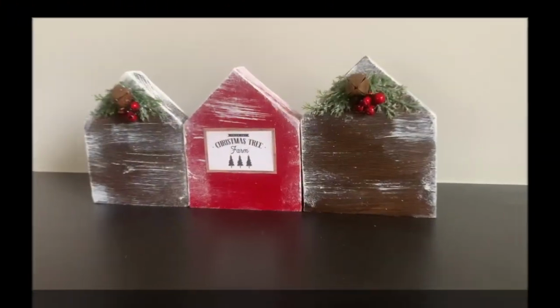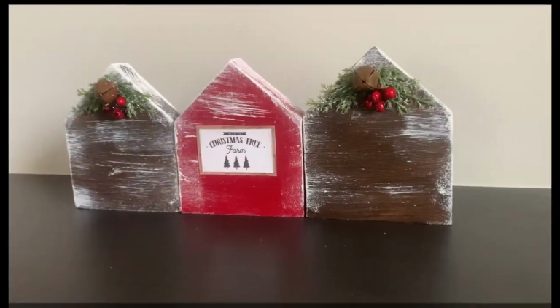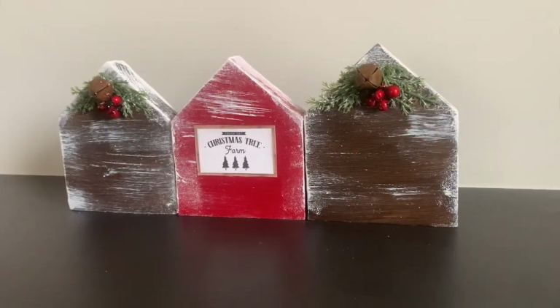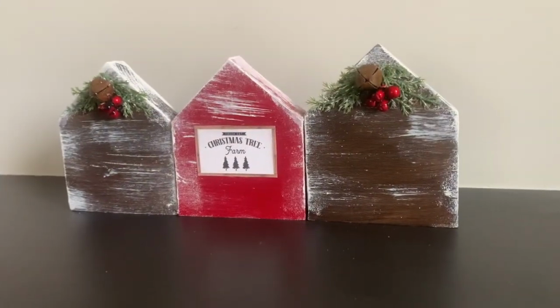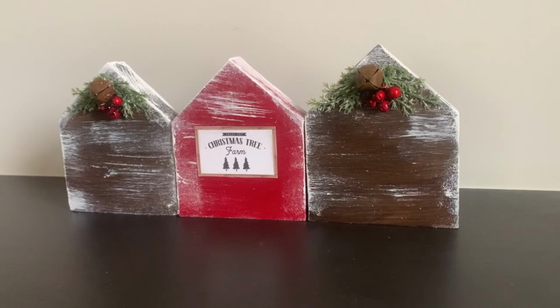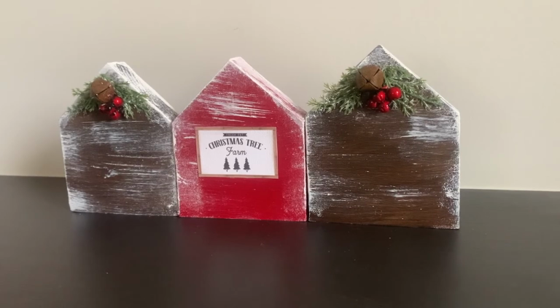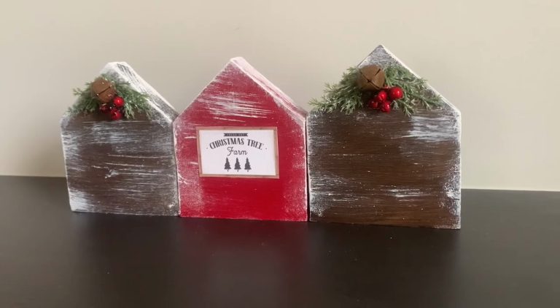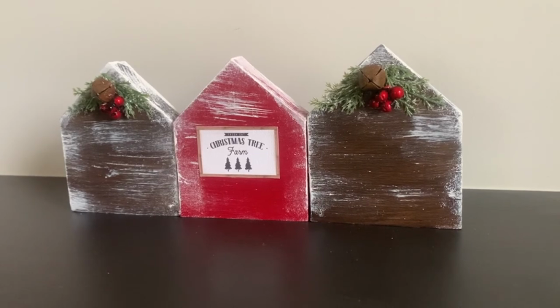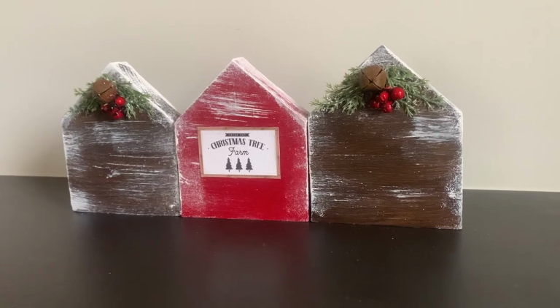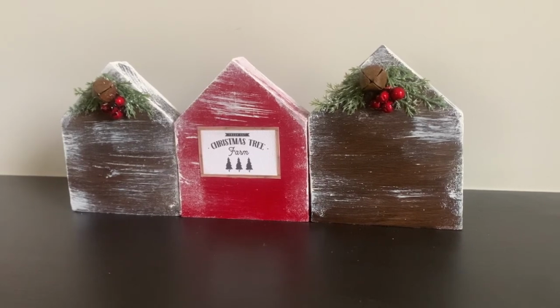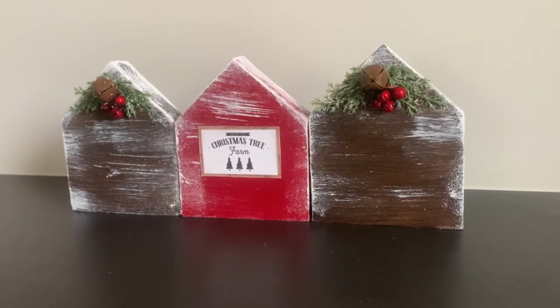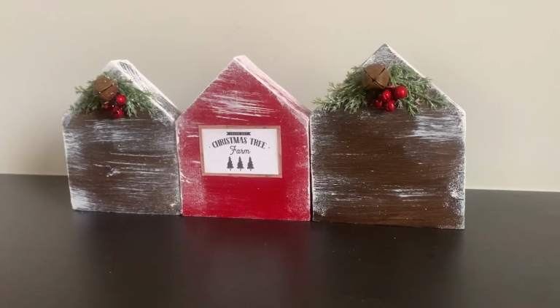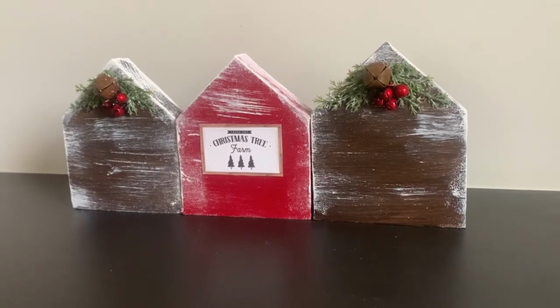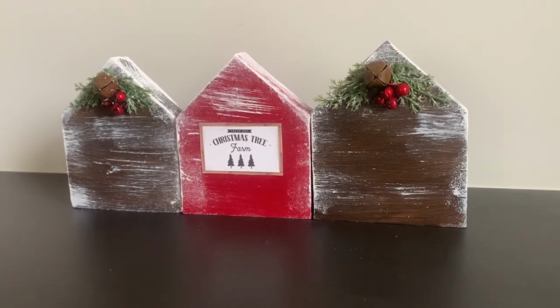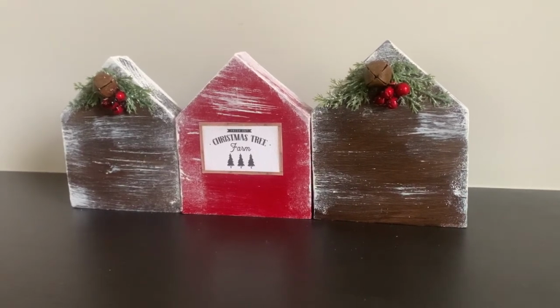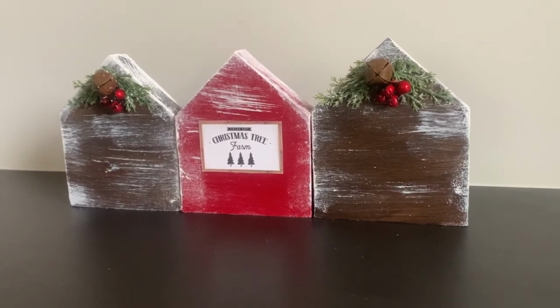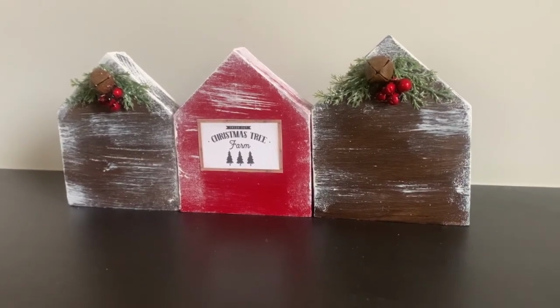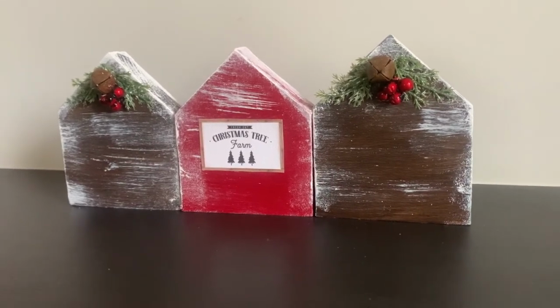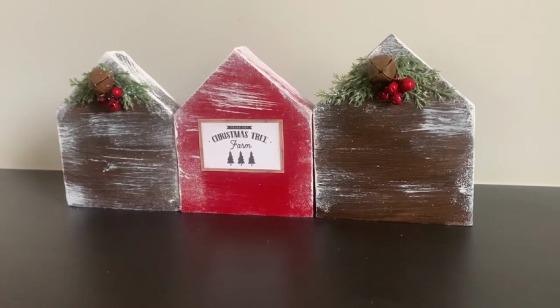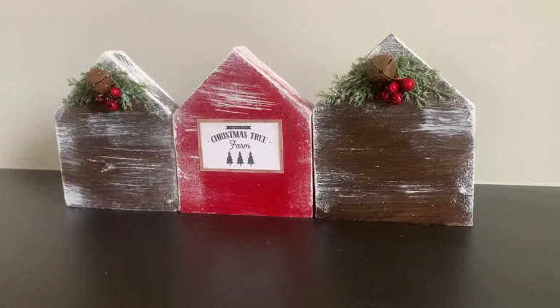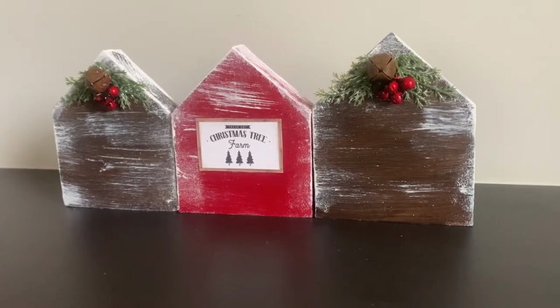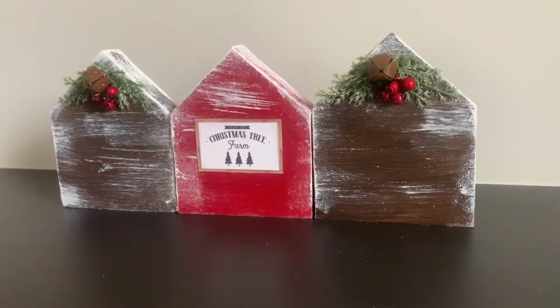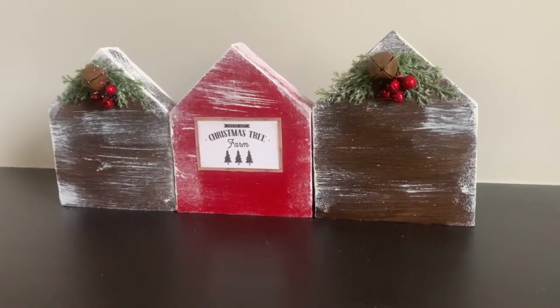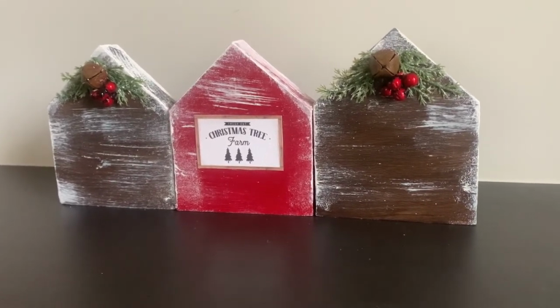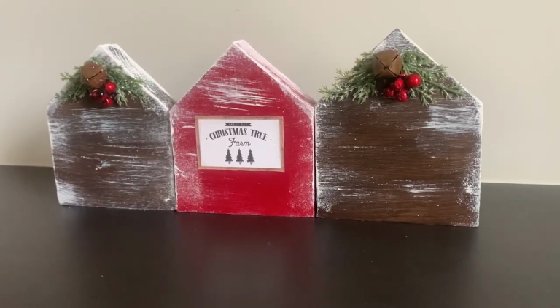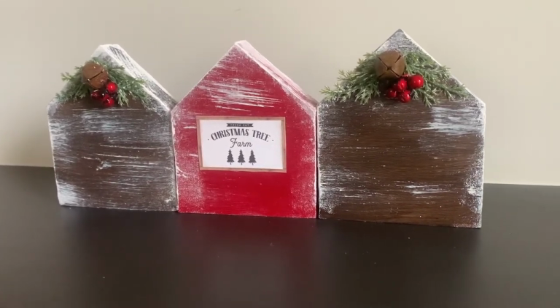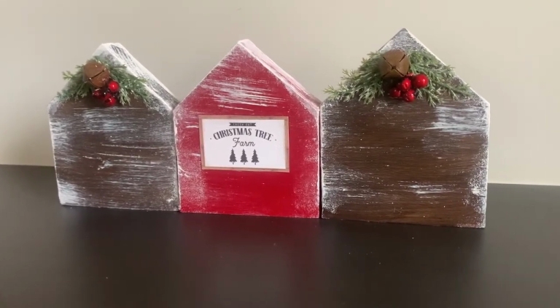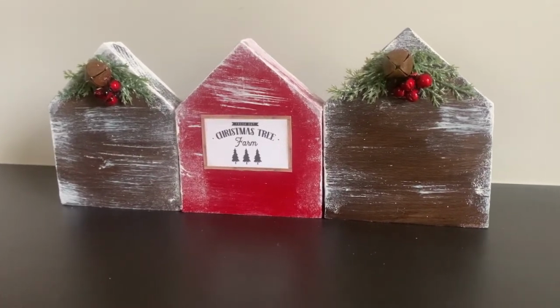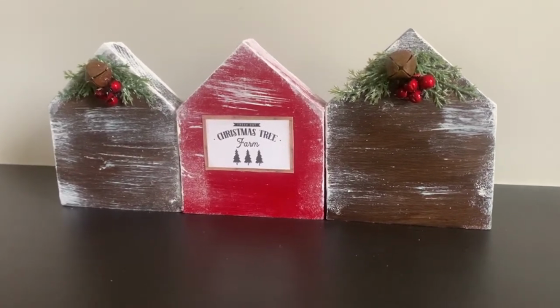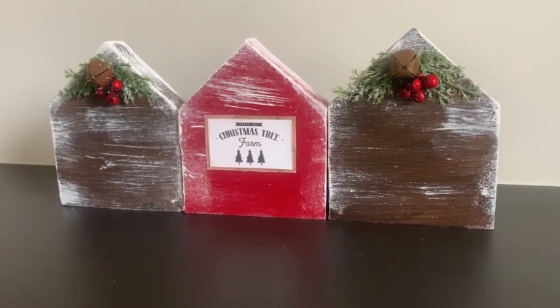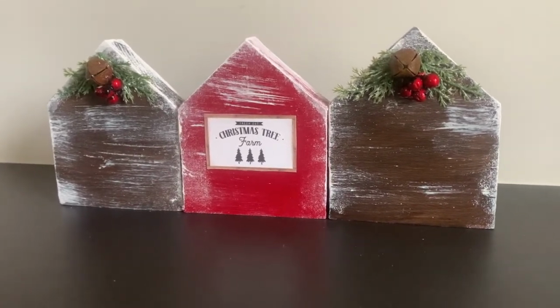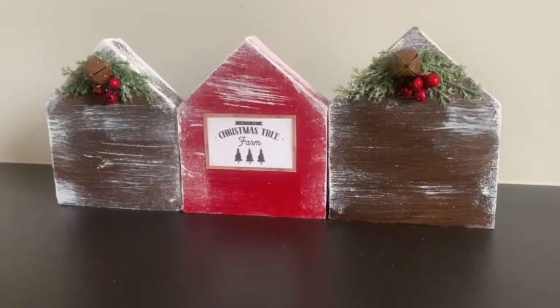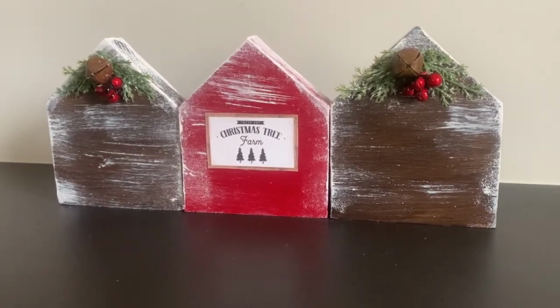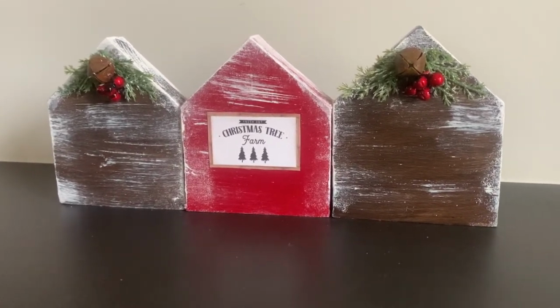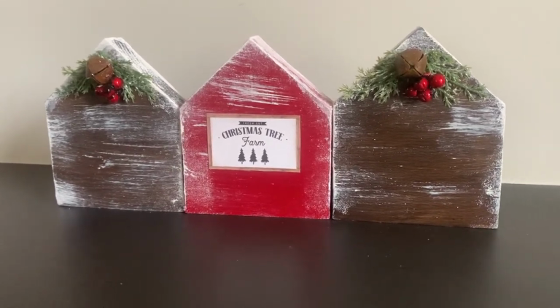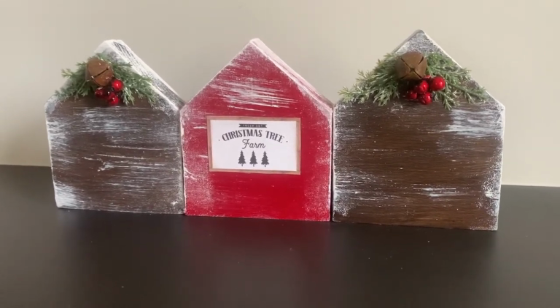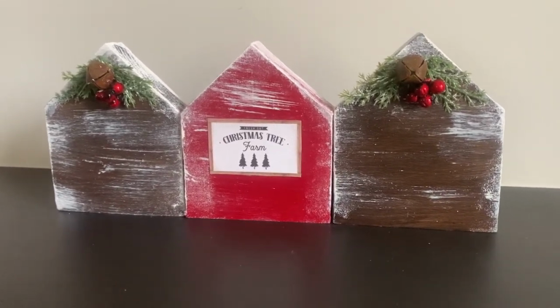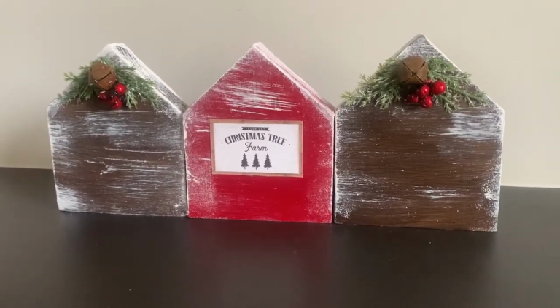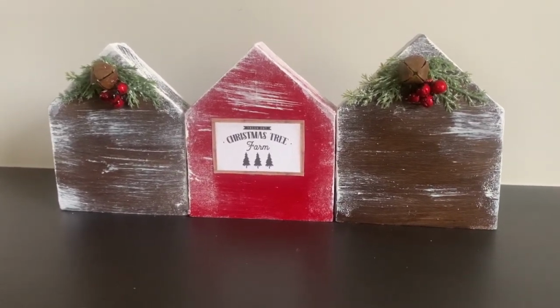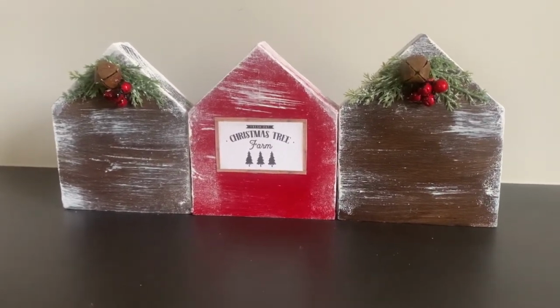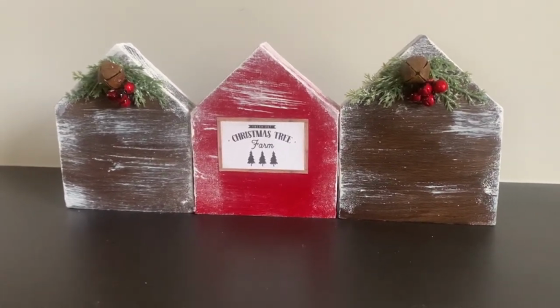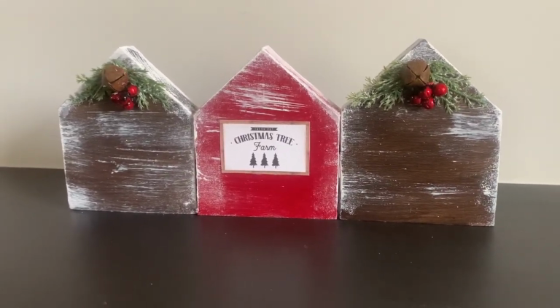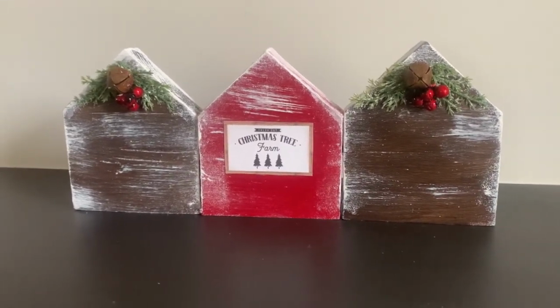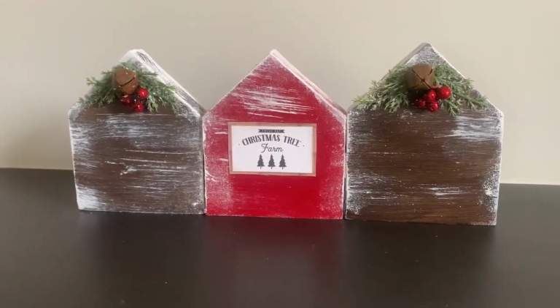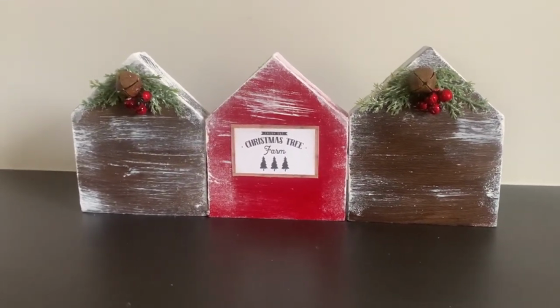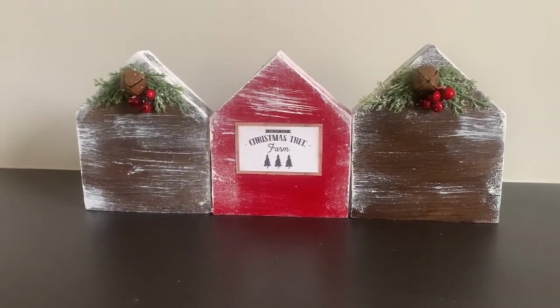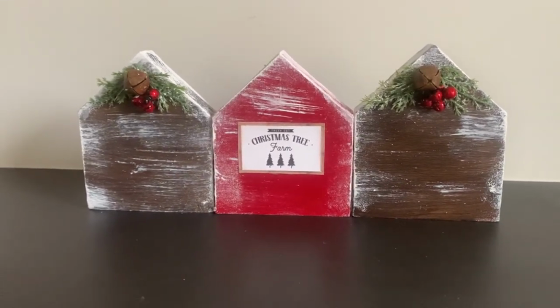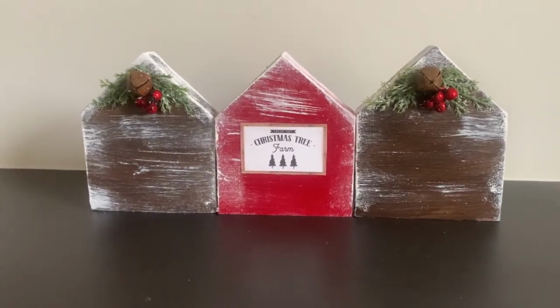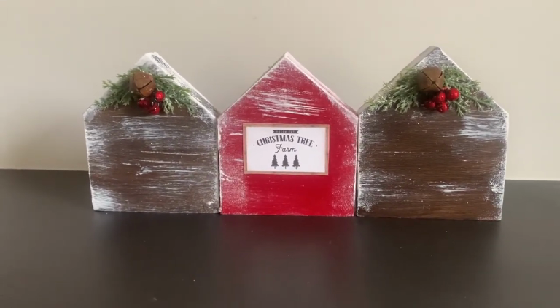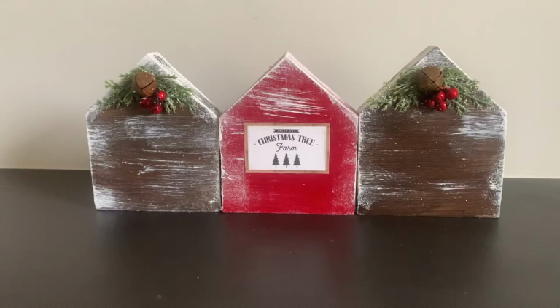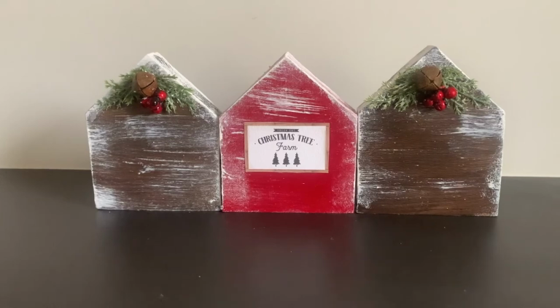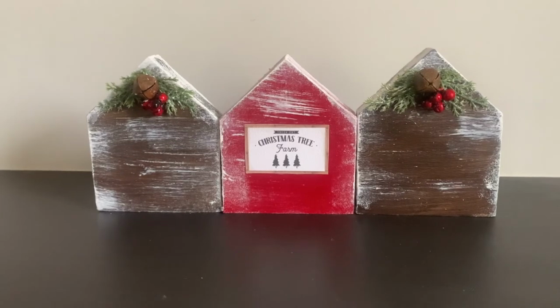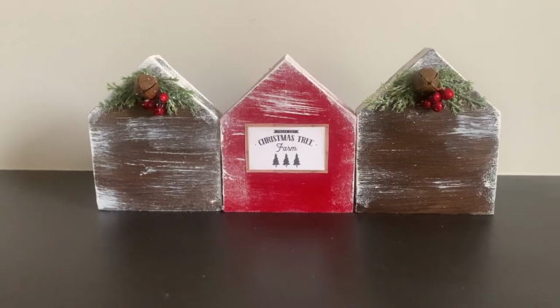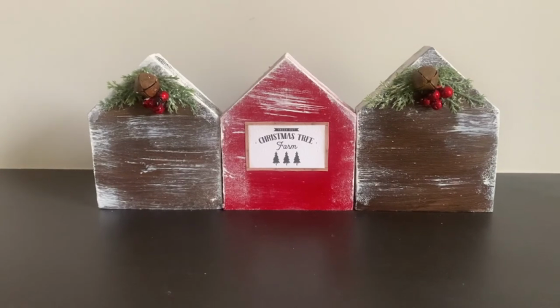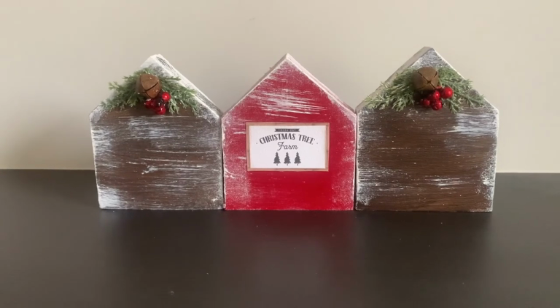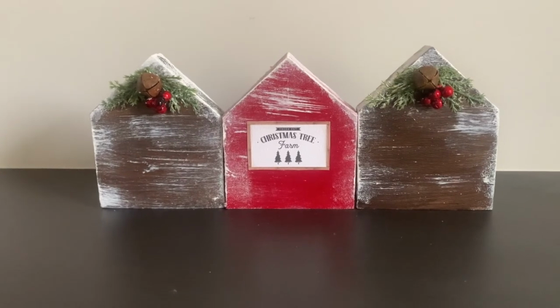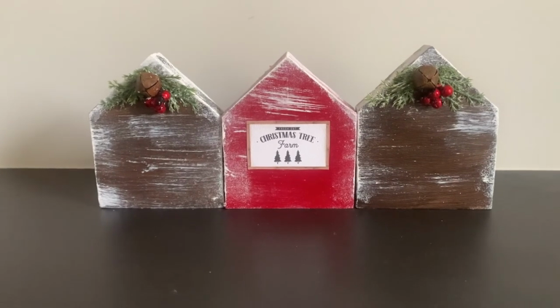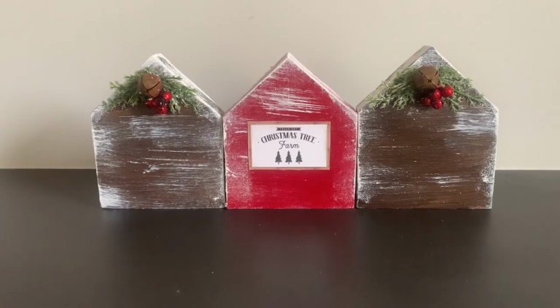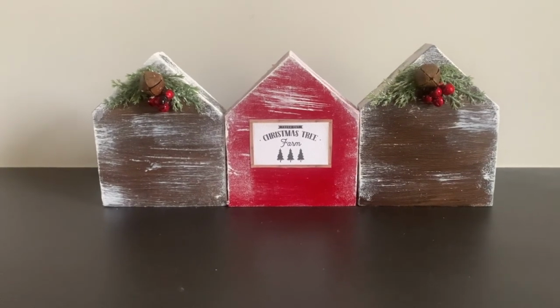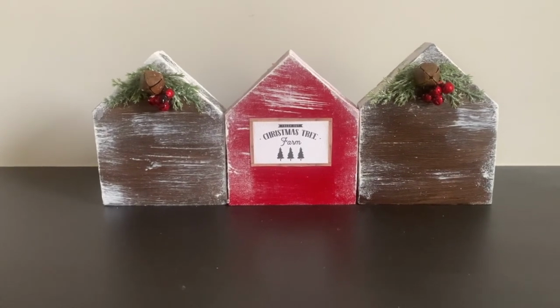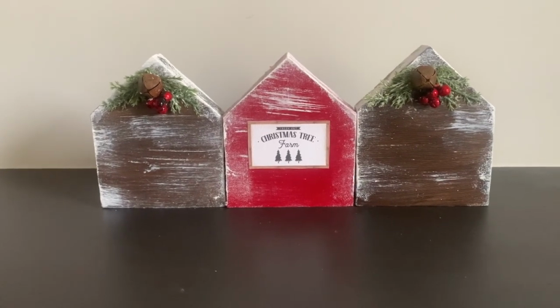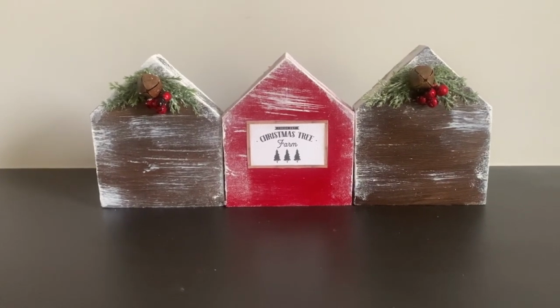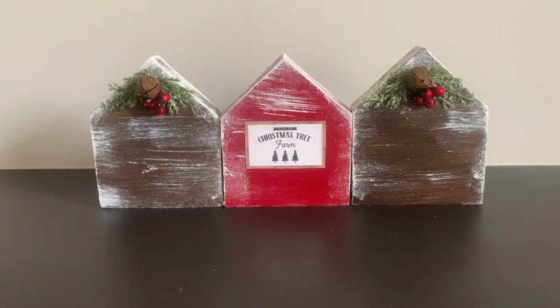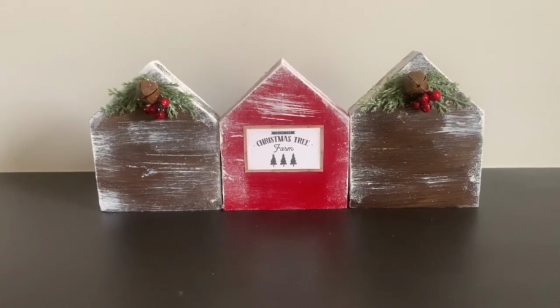So here are the houses finished. I think they look gorgeous — they're going to look so good in our home this Christmas.